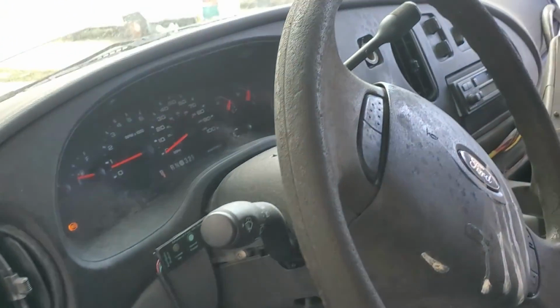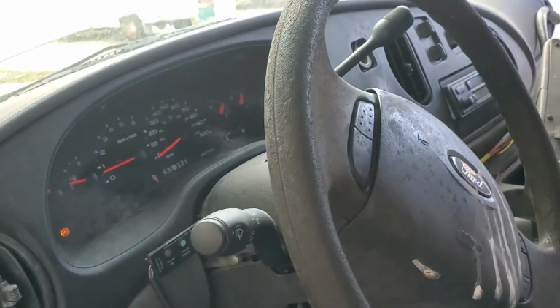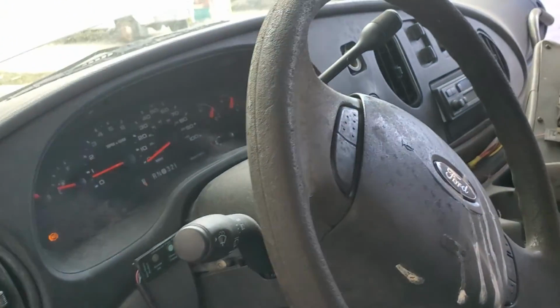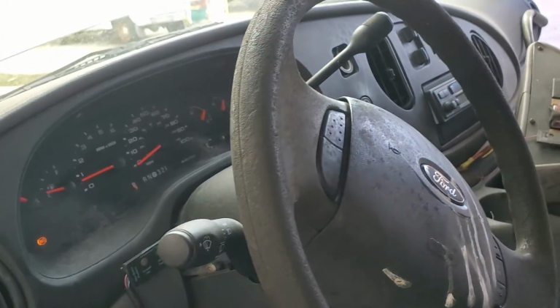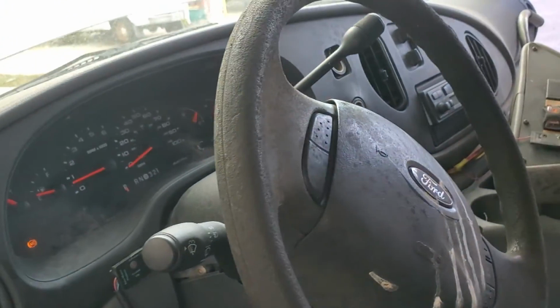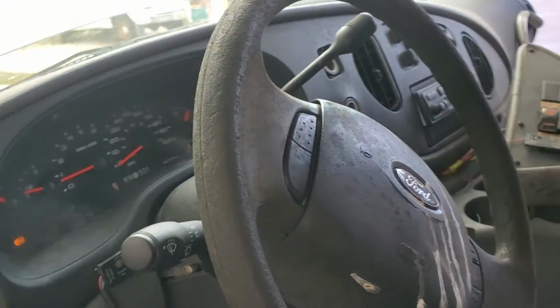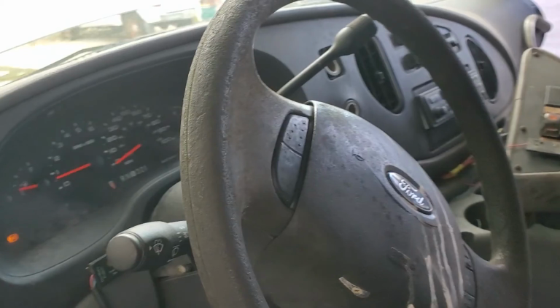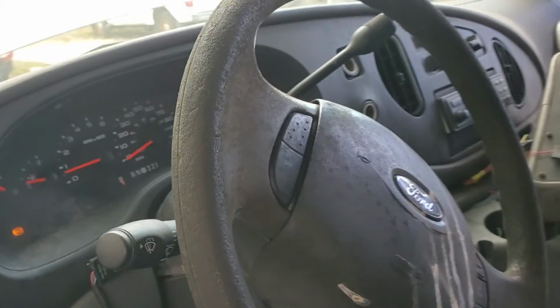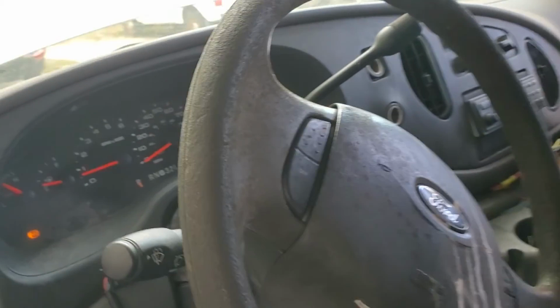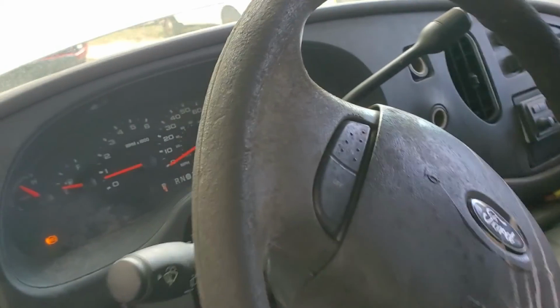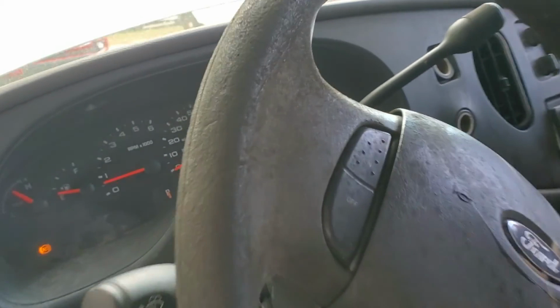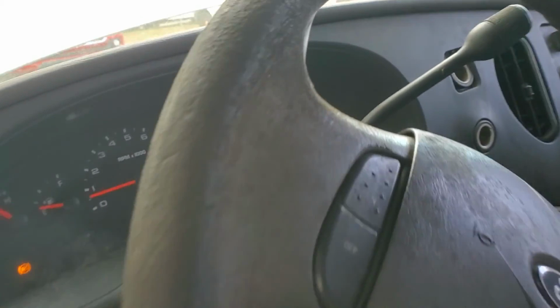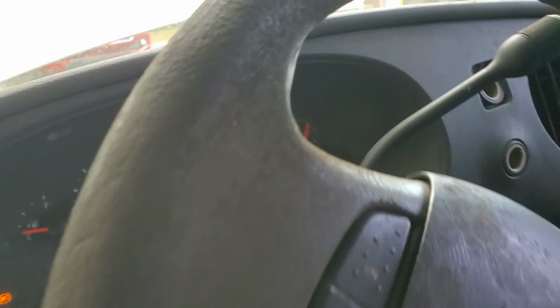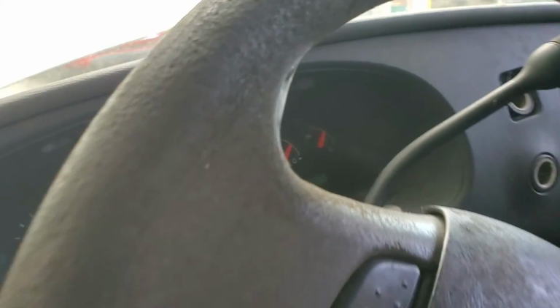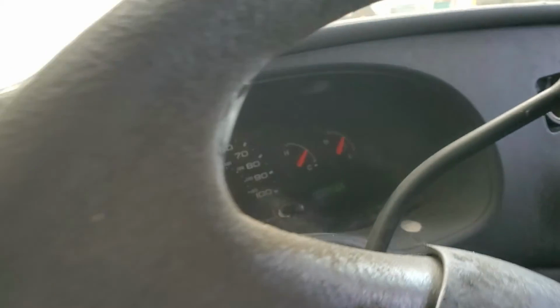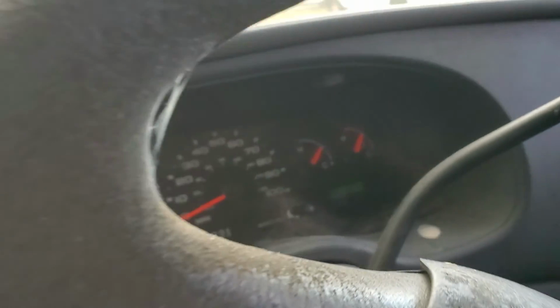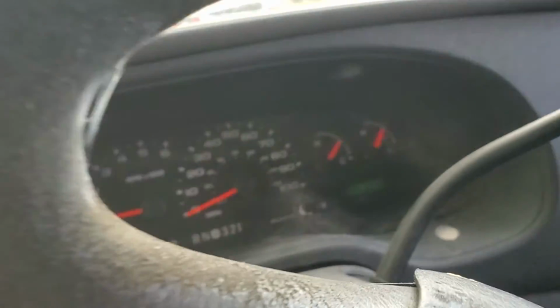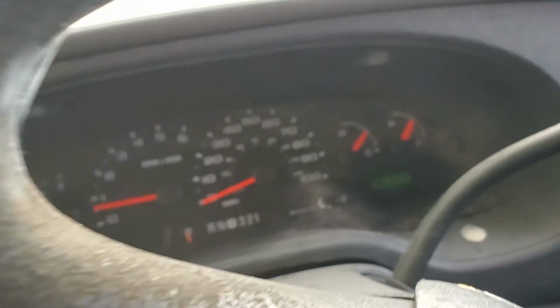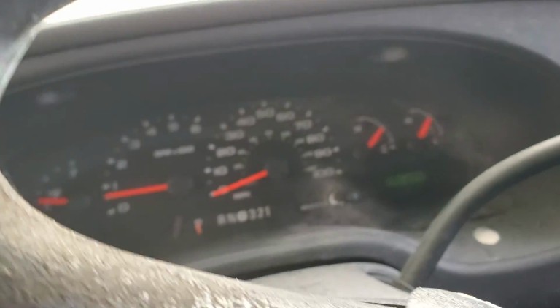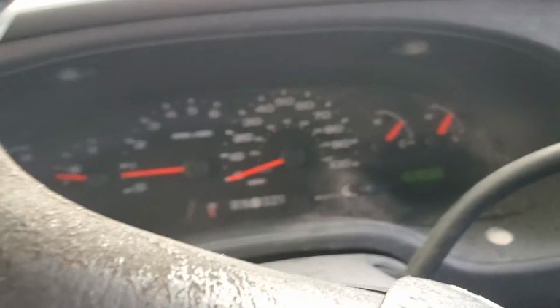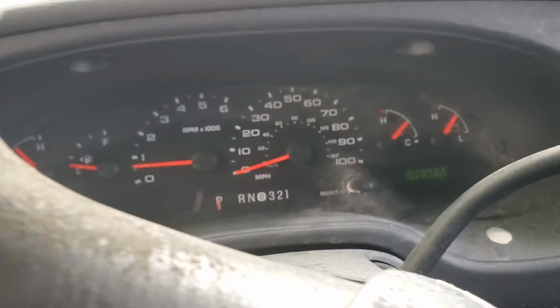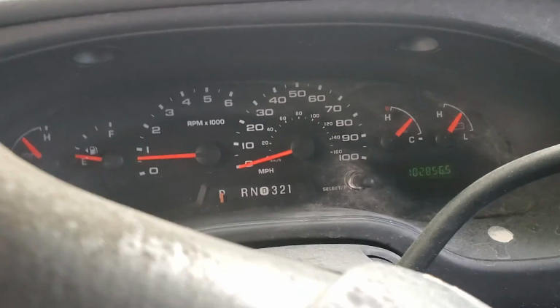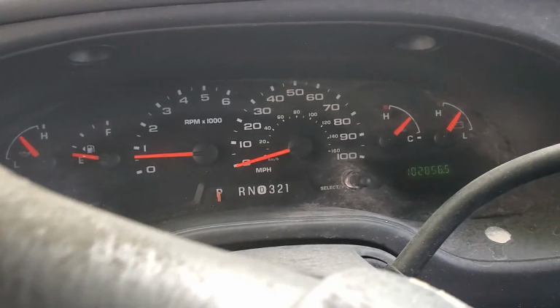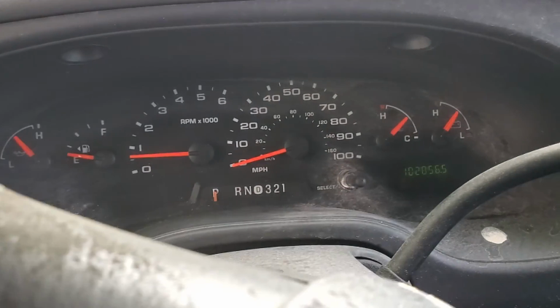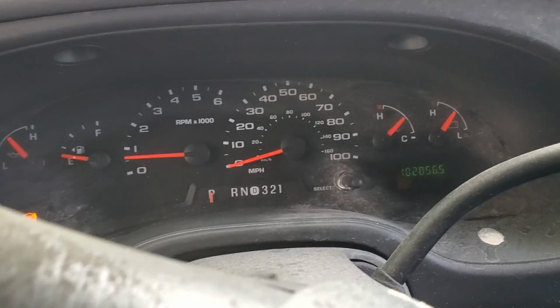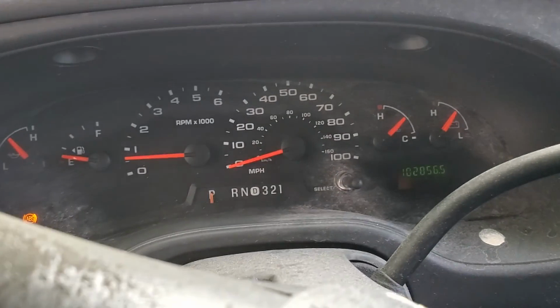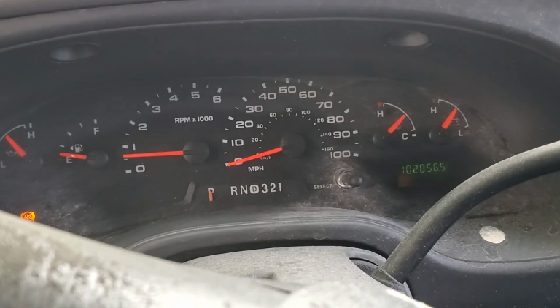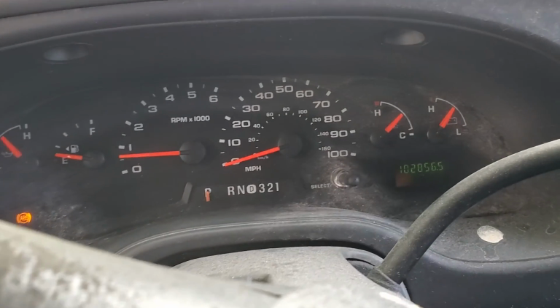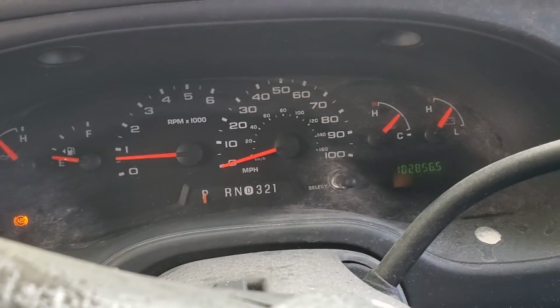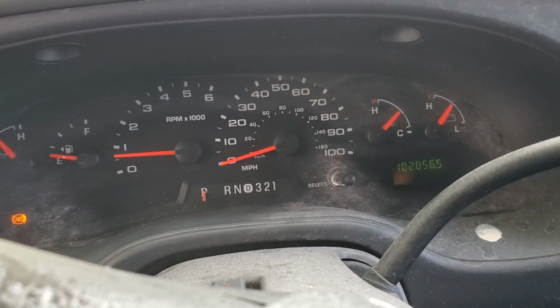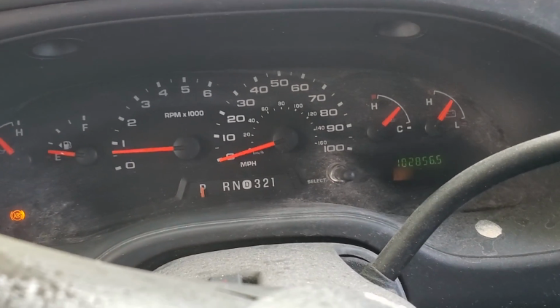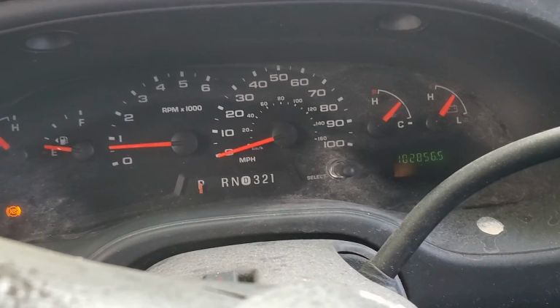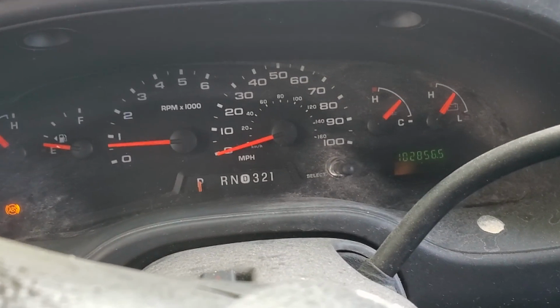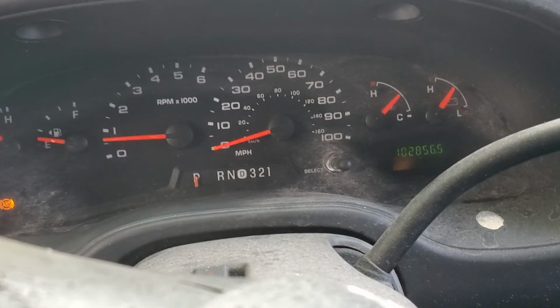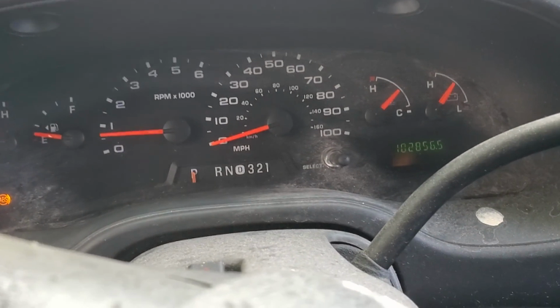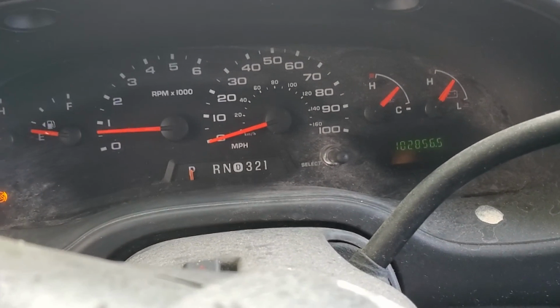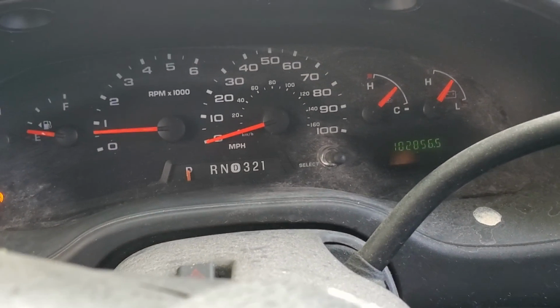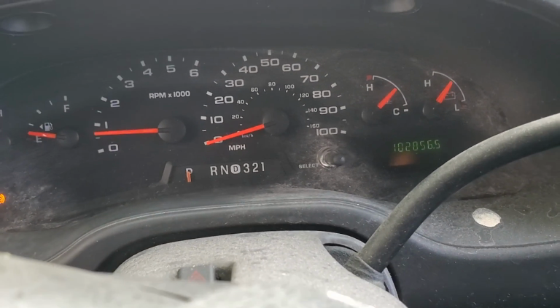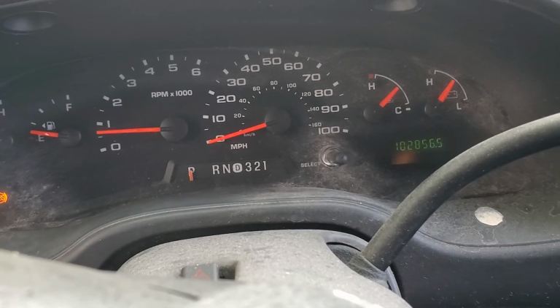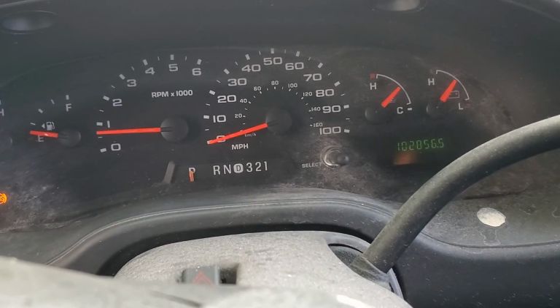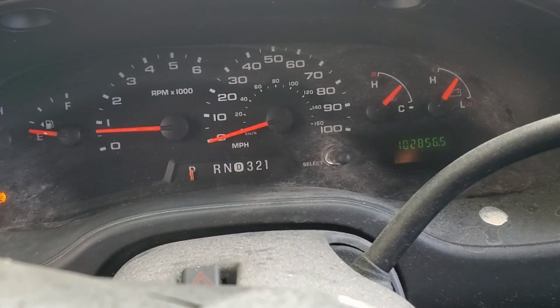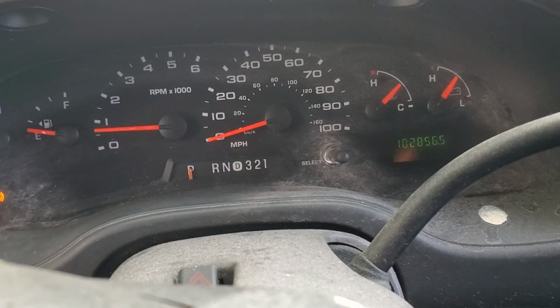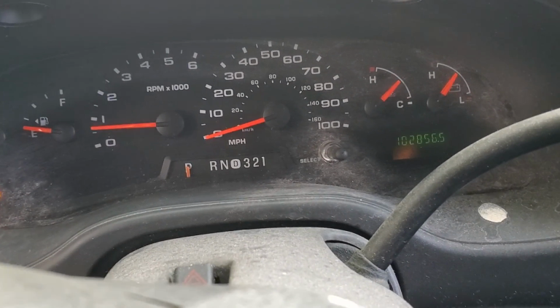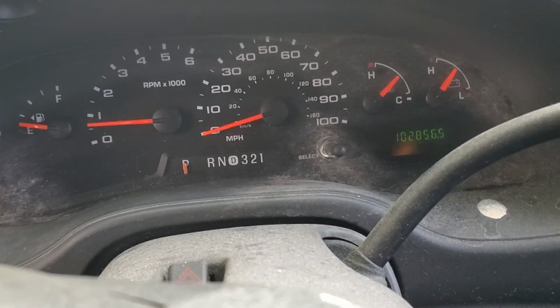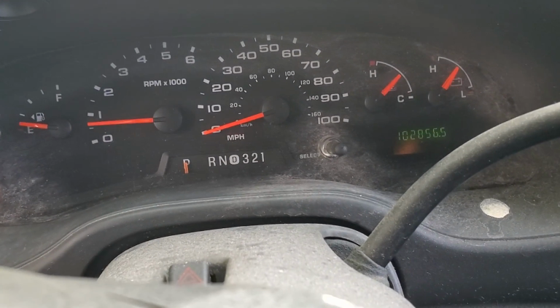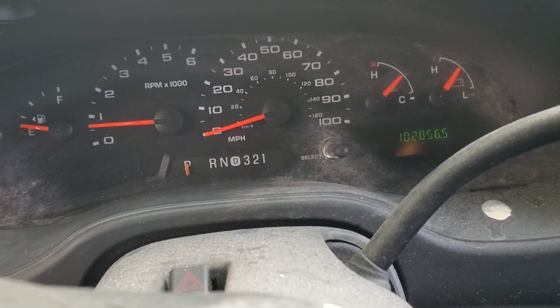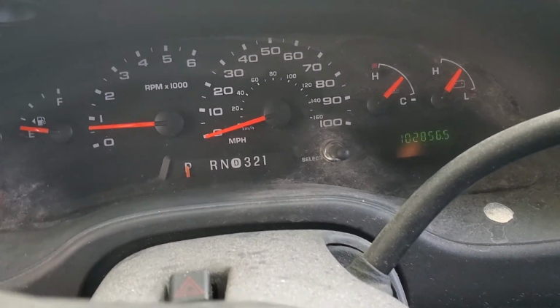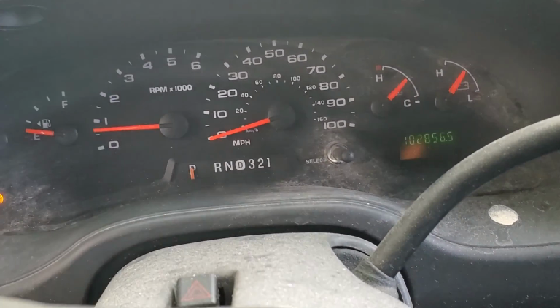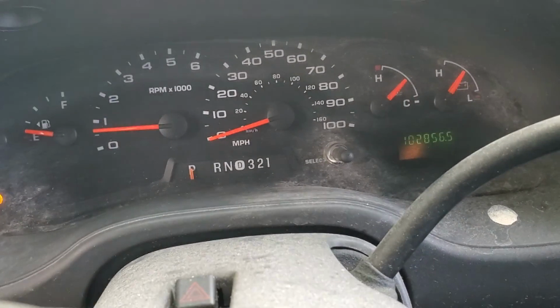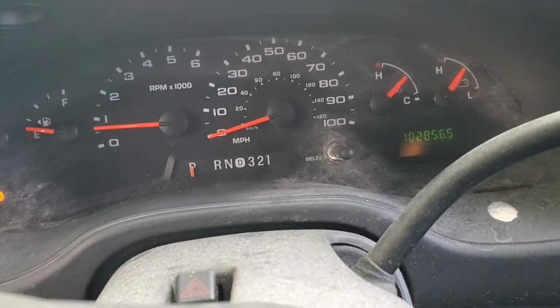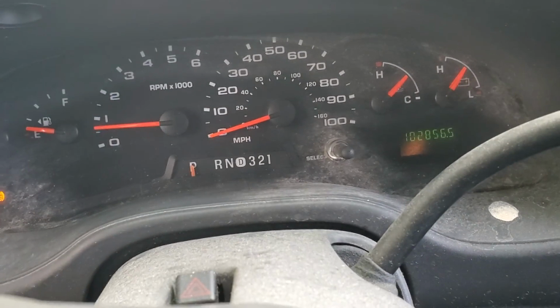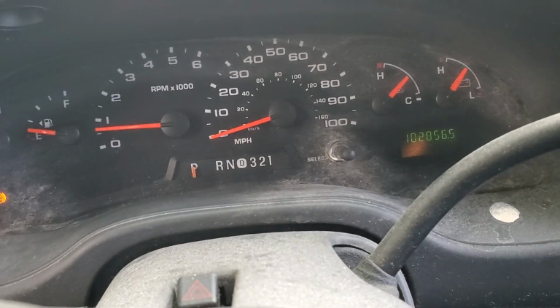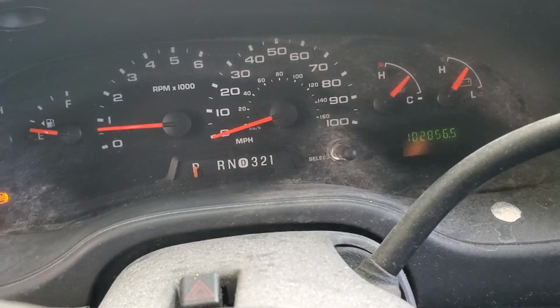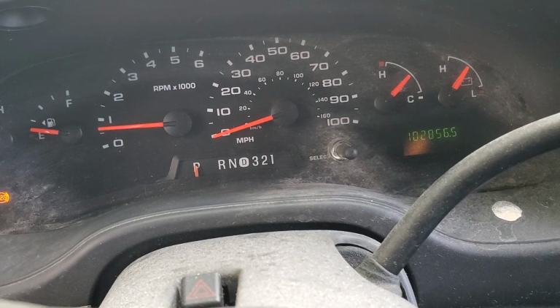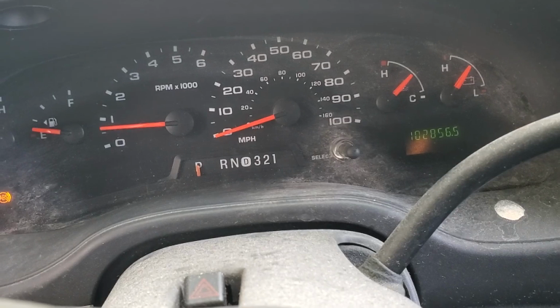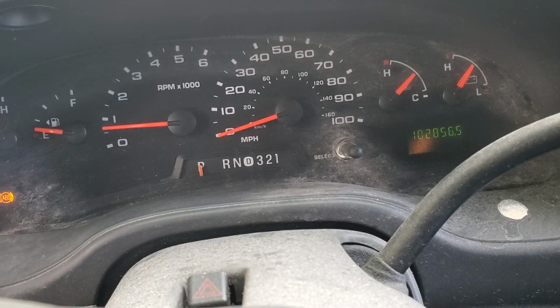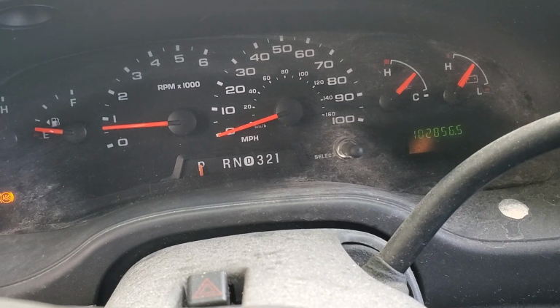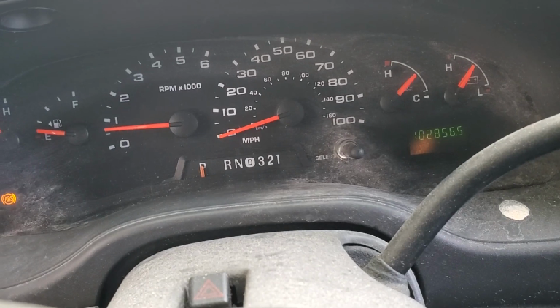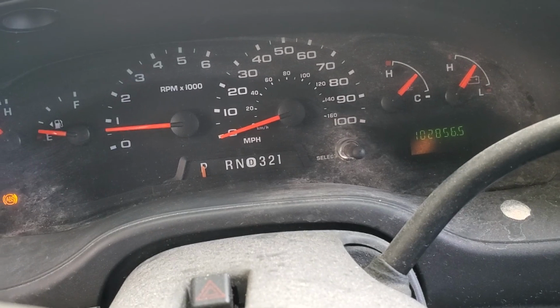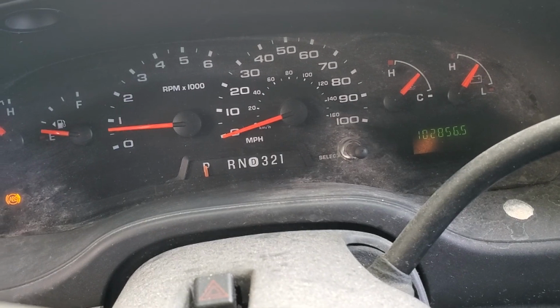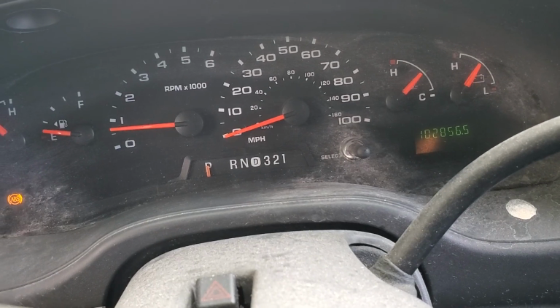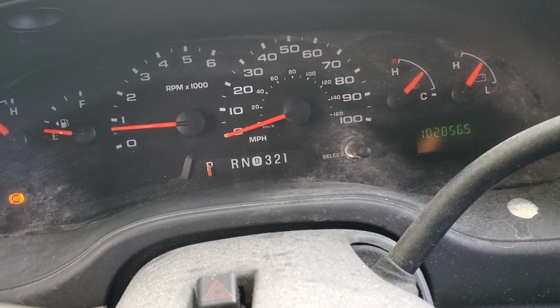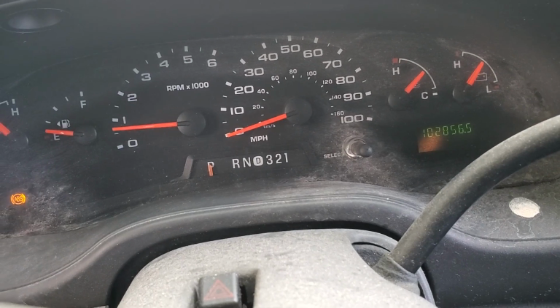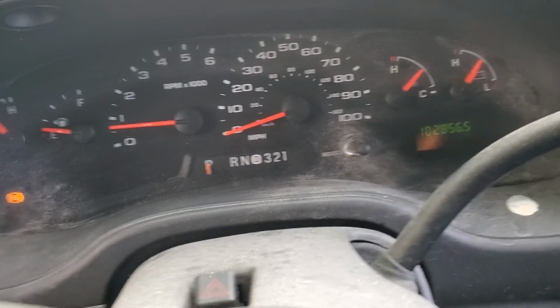It has cruise control. The ABS light is on. It has 102,000 miles.